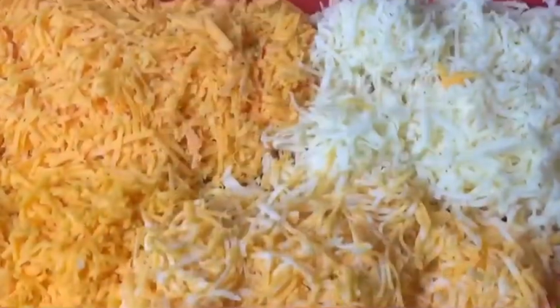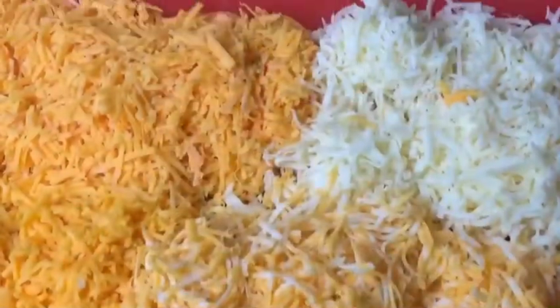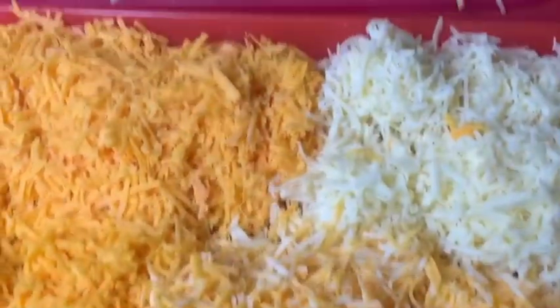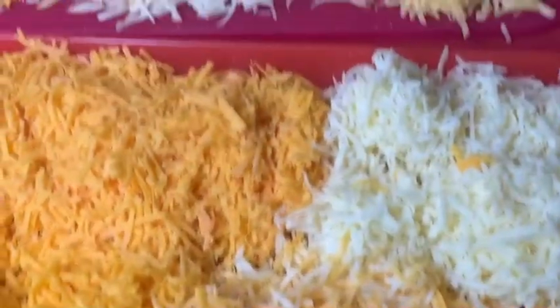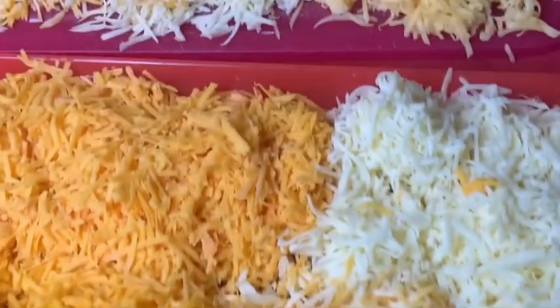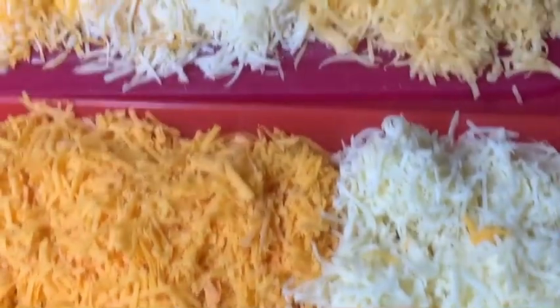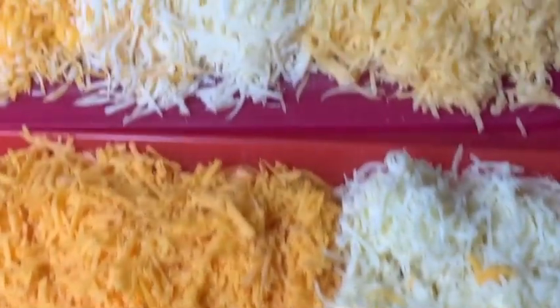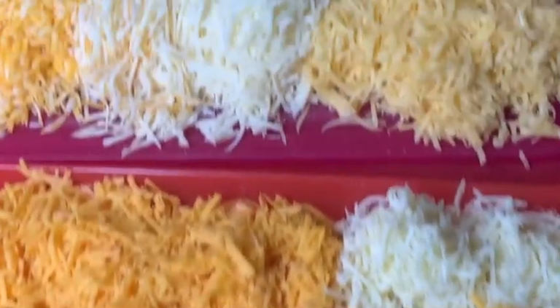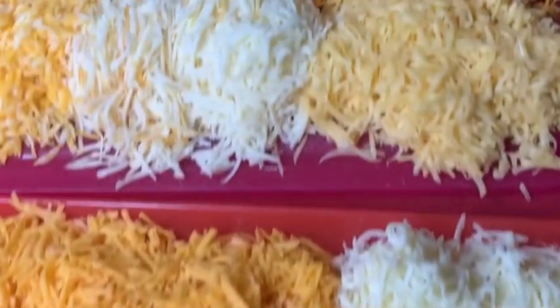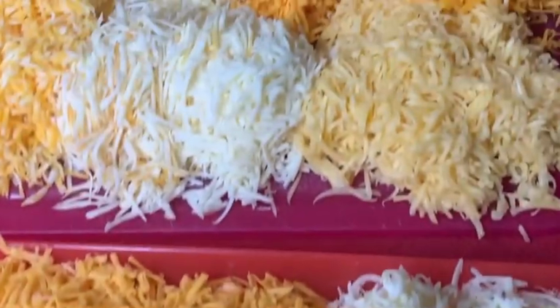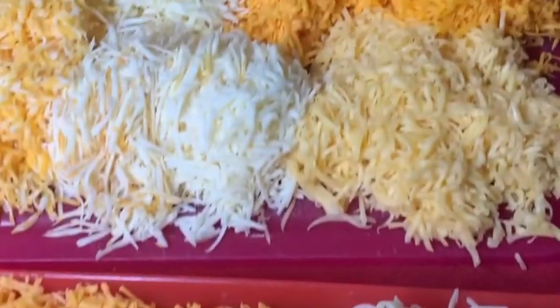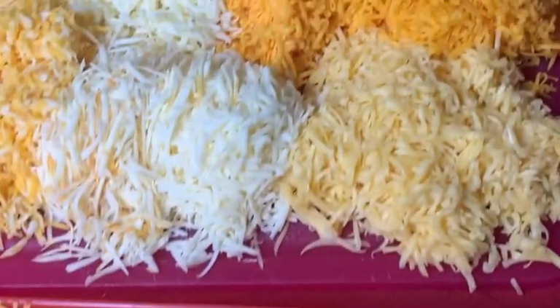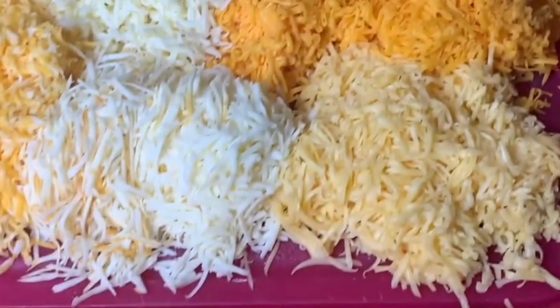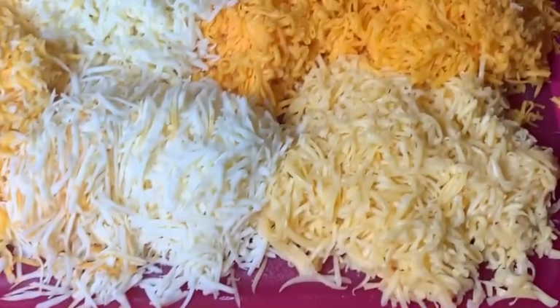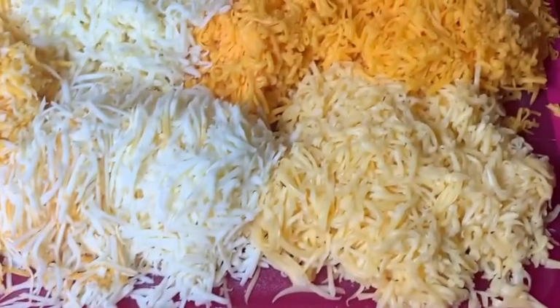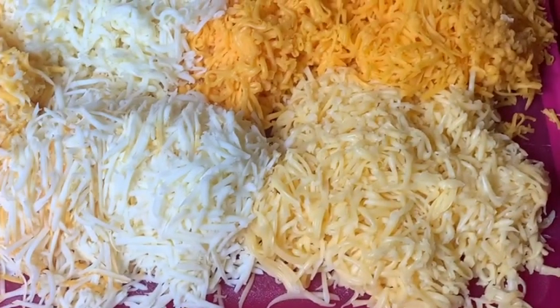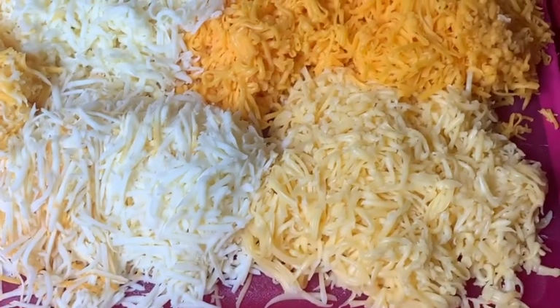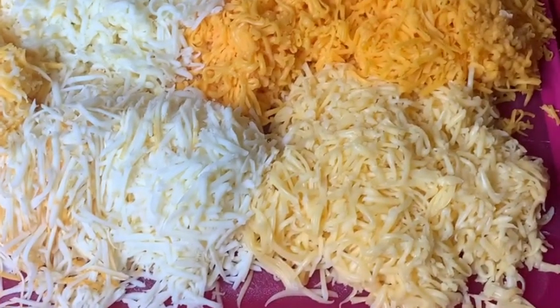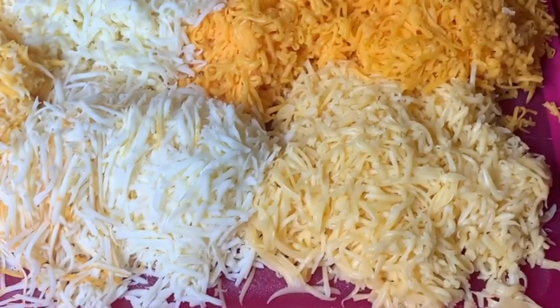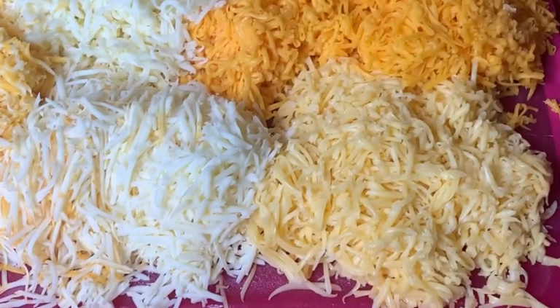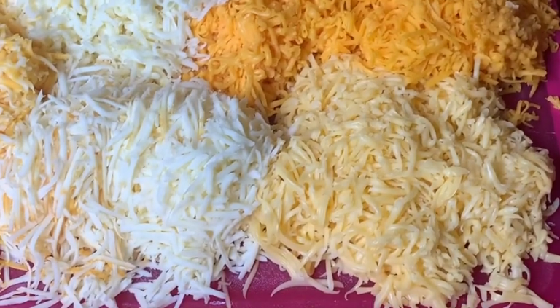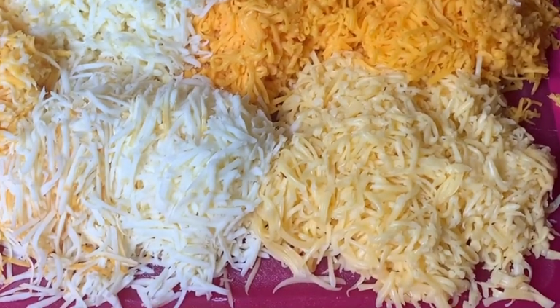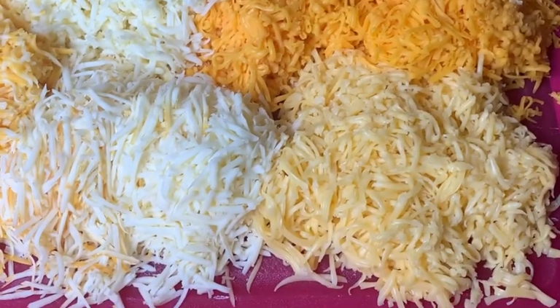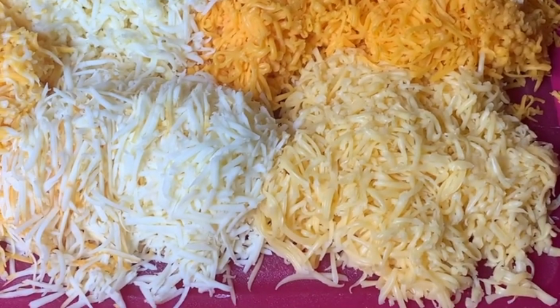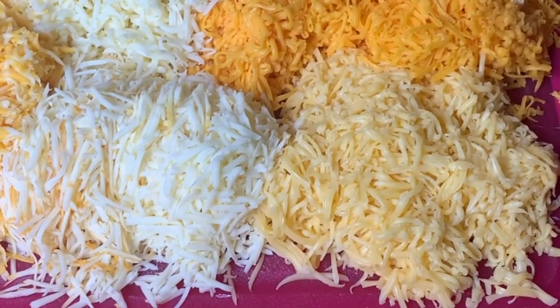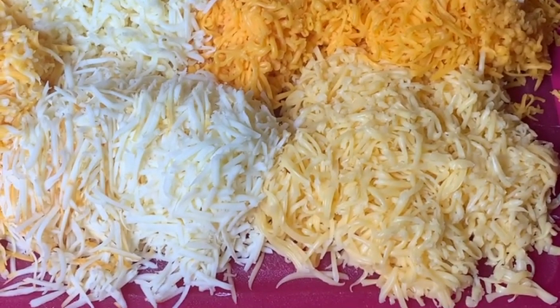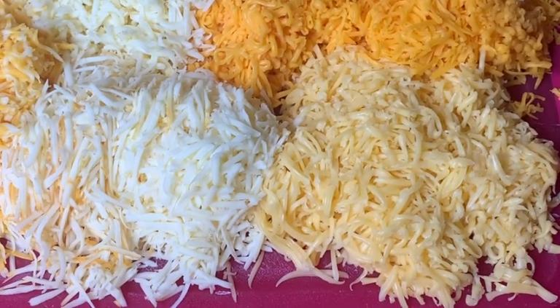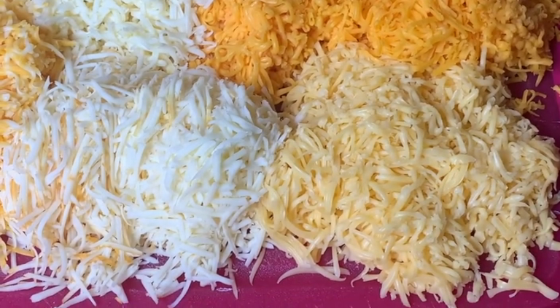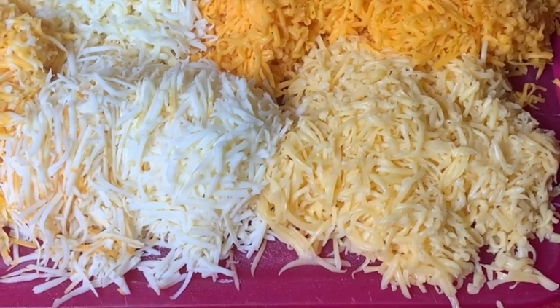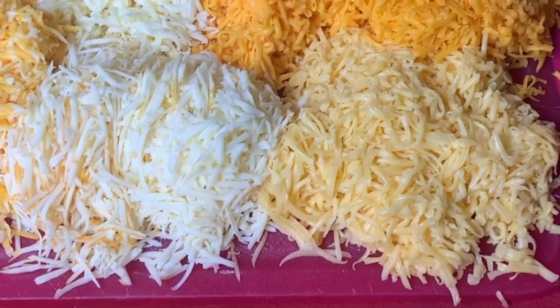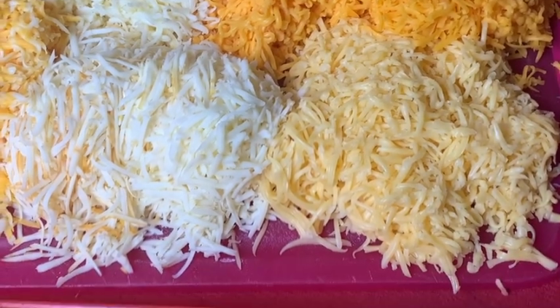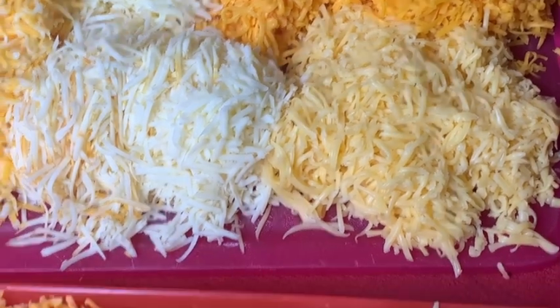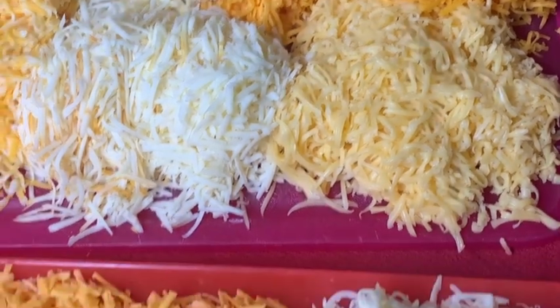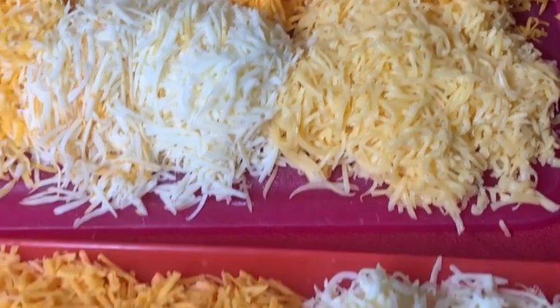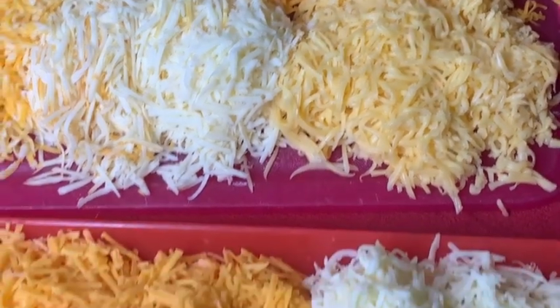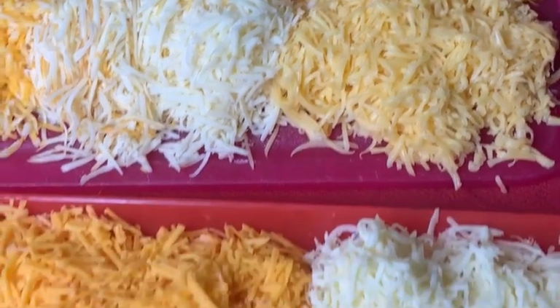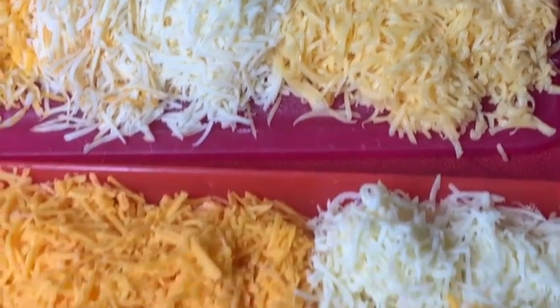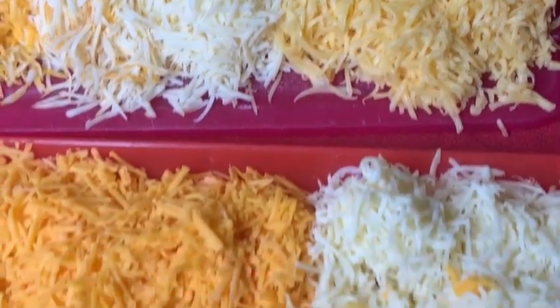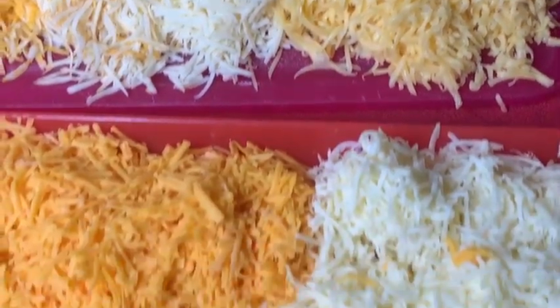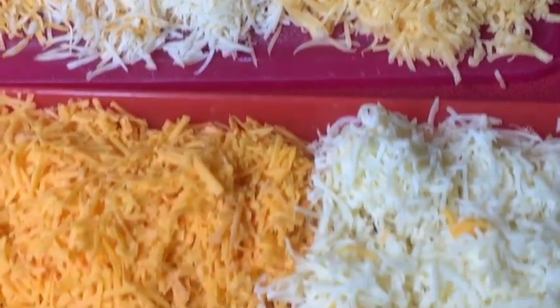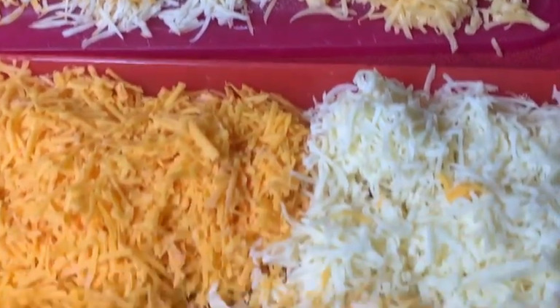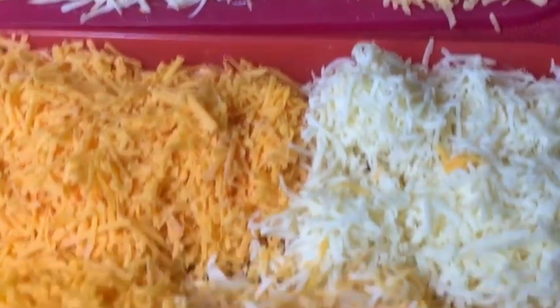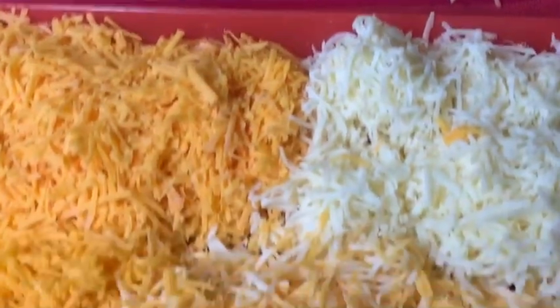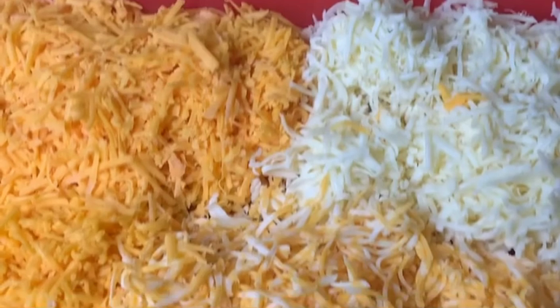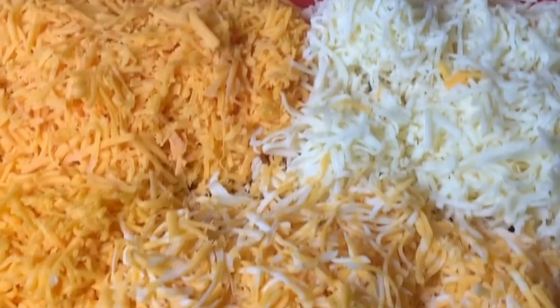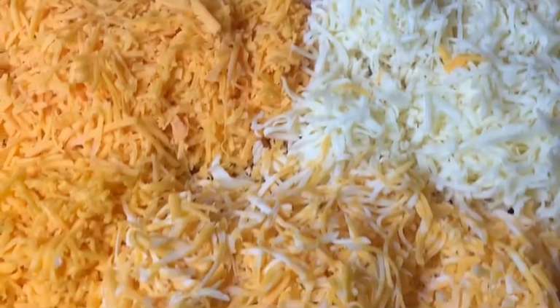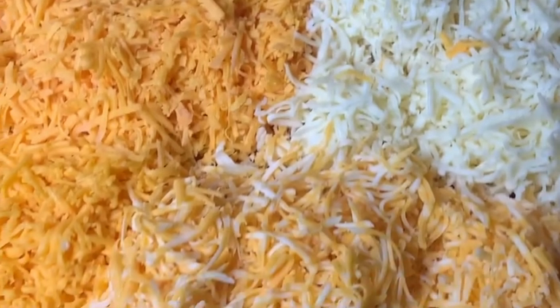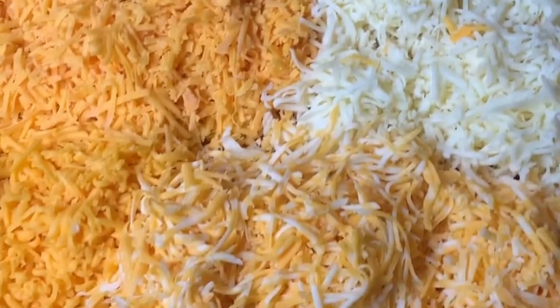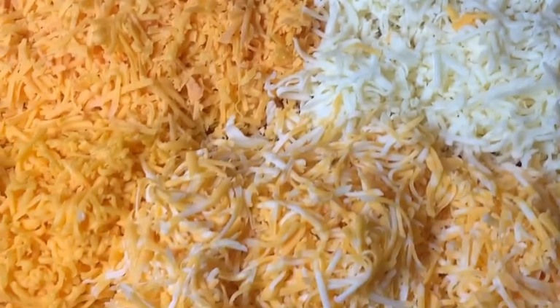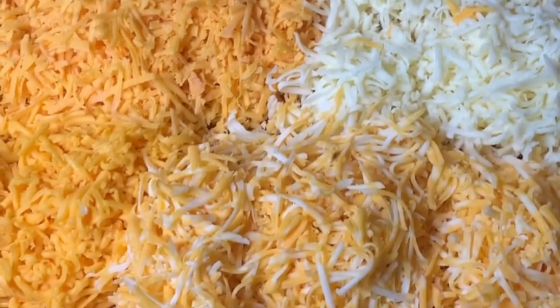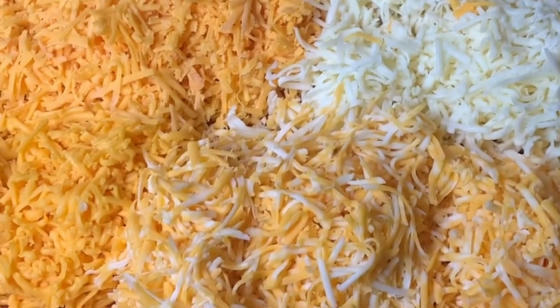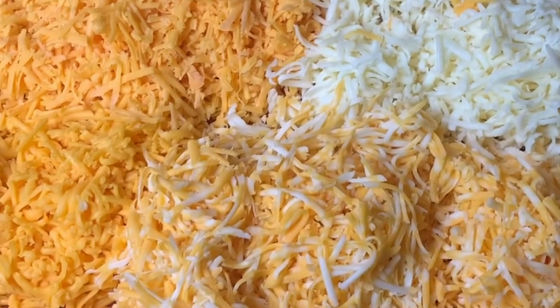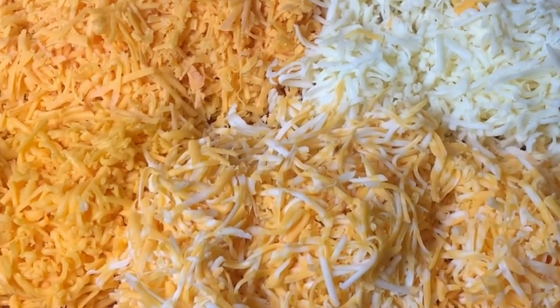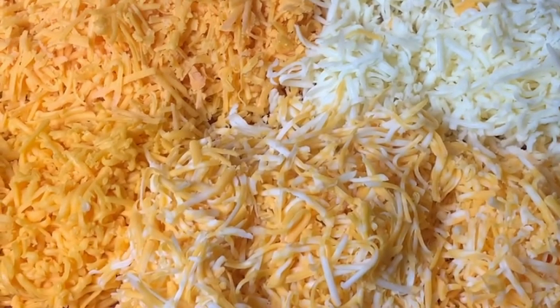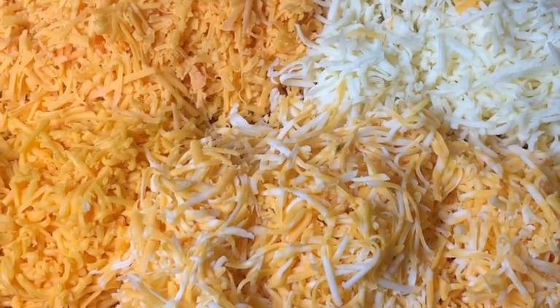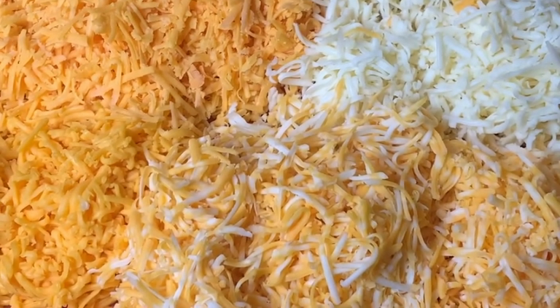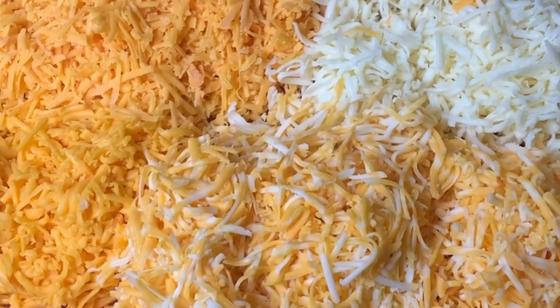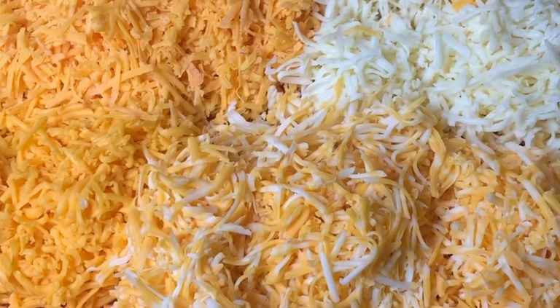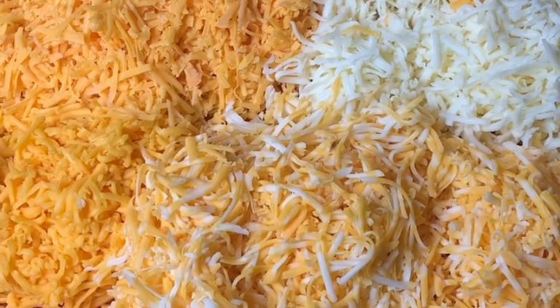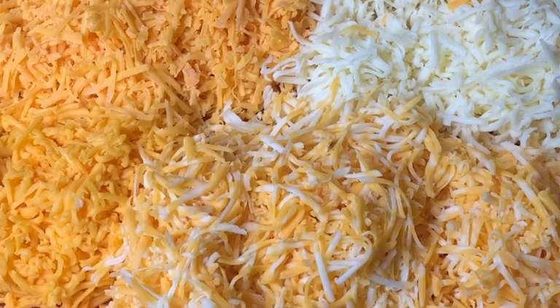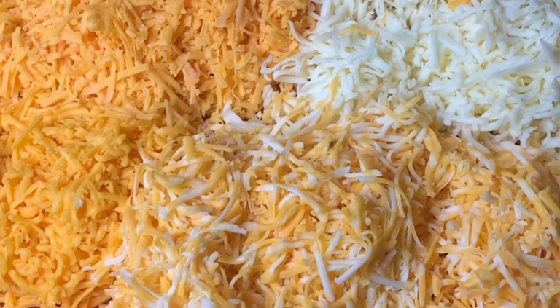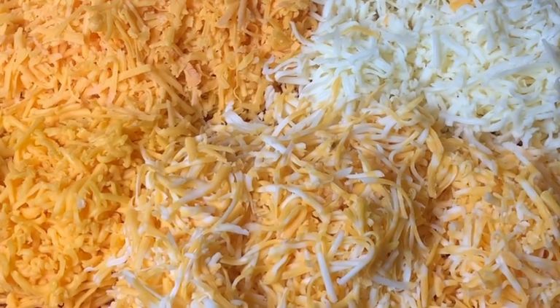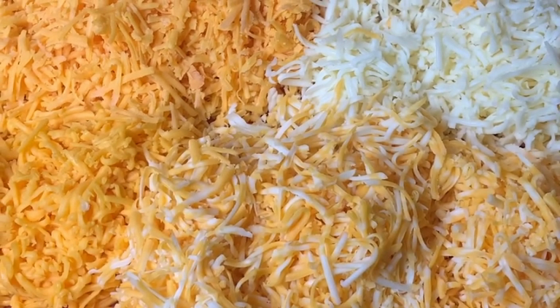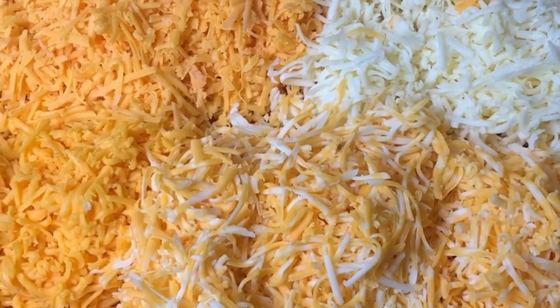For the six cheeses we have sharp and medium cheddar, mozzarella, gouda, colby, and muenster cheese.